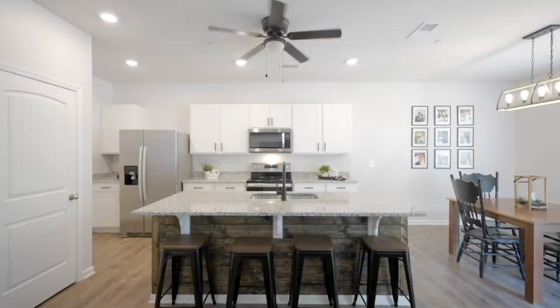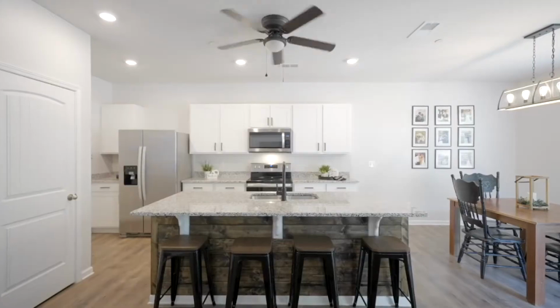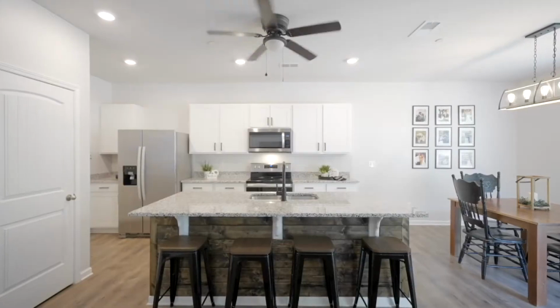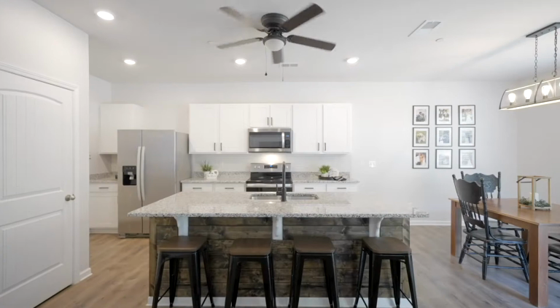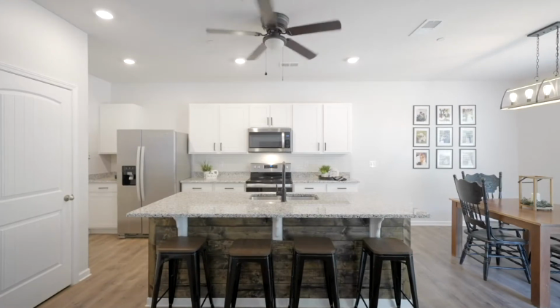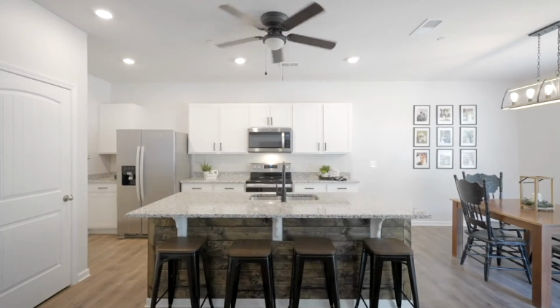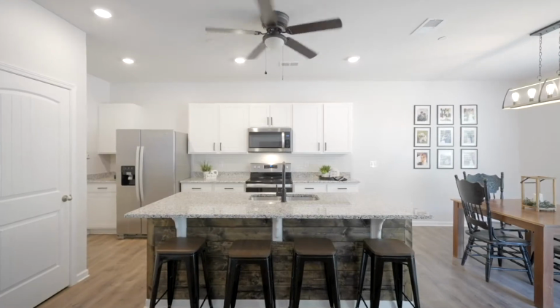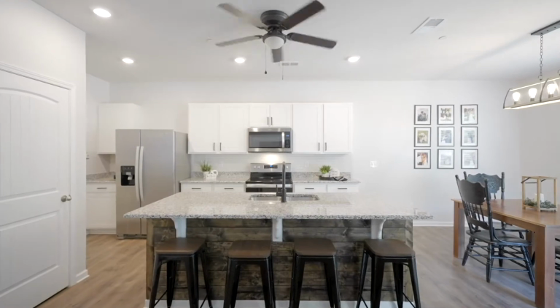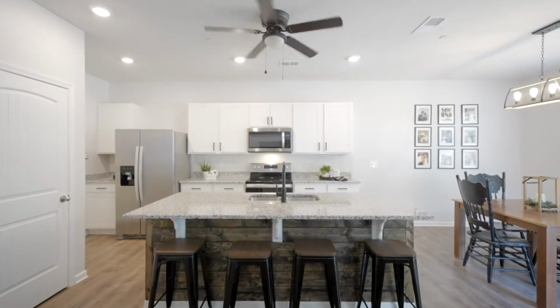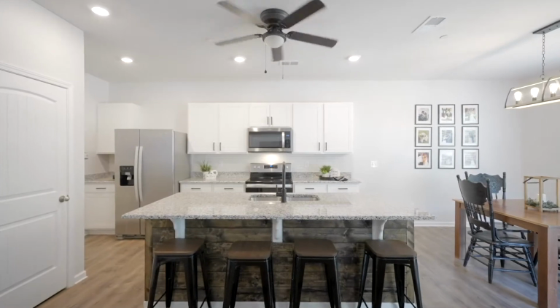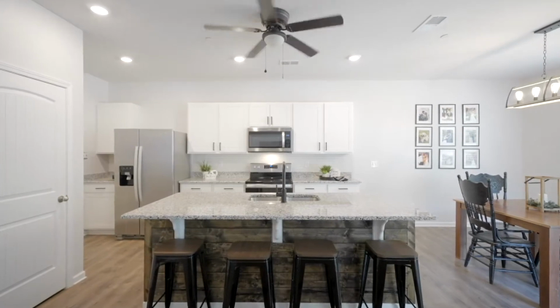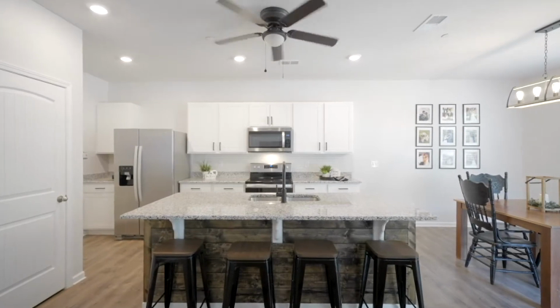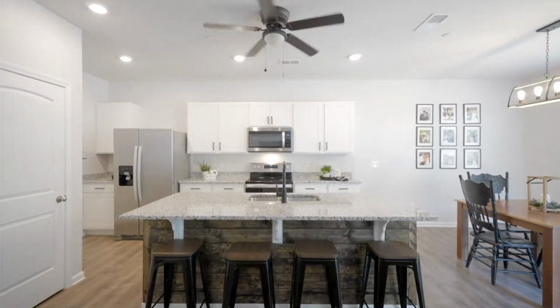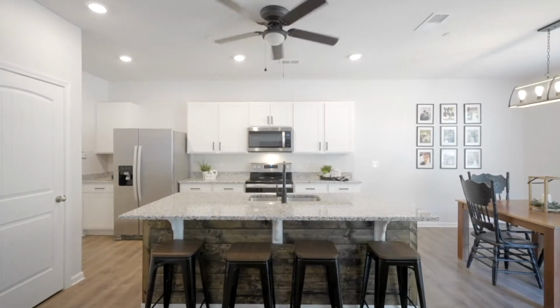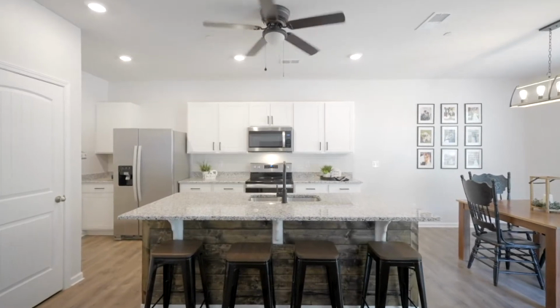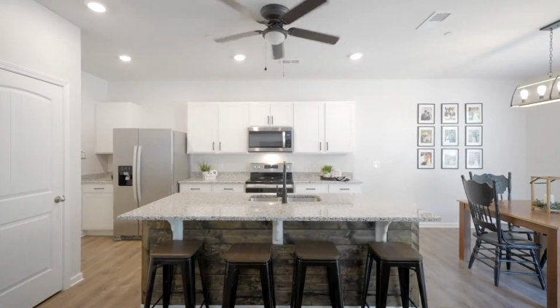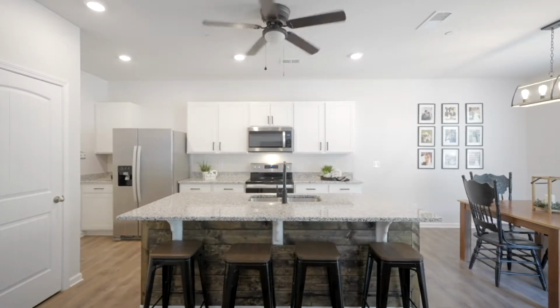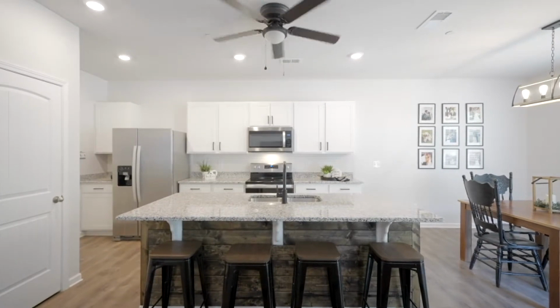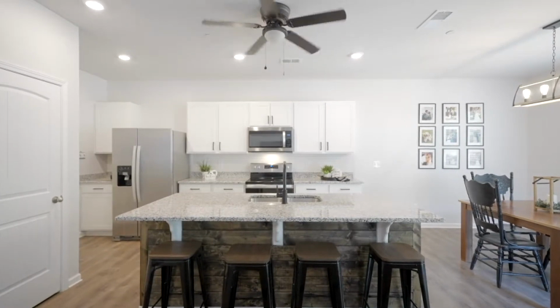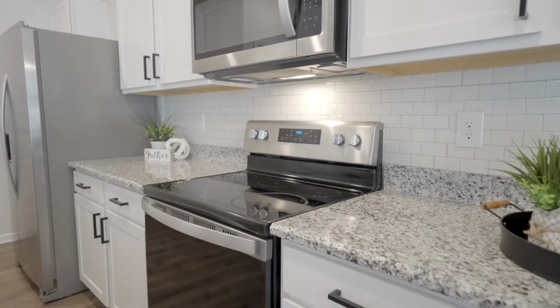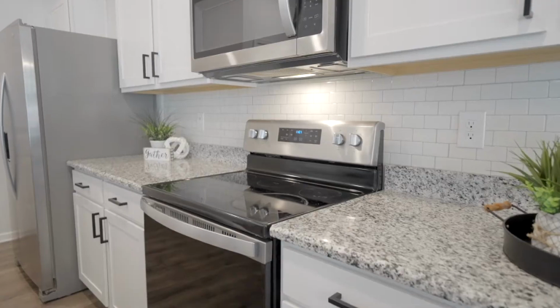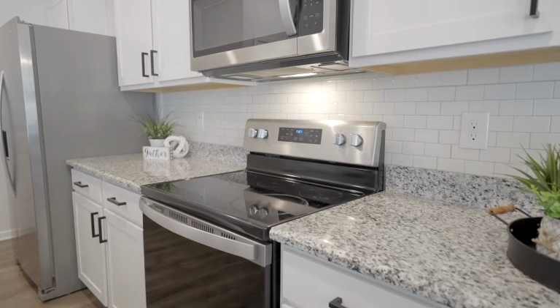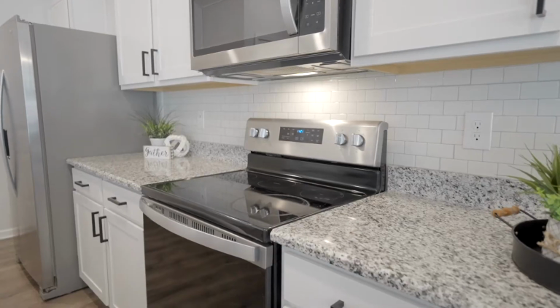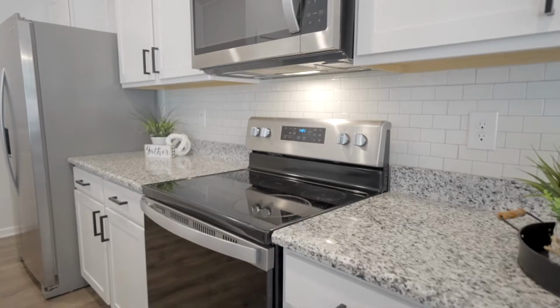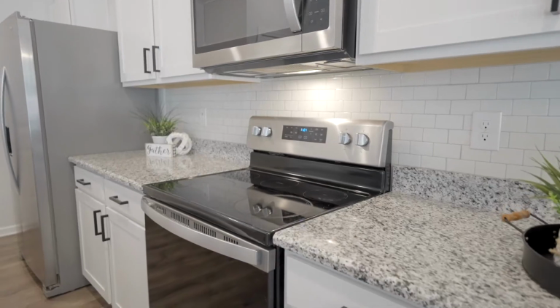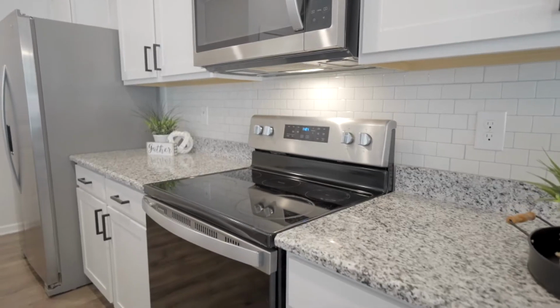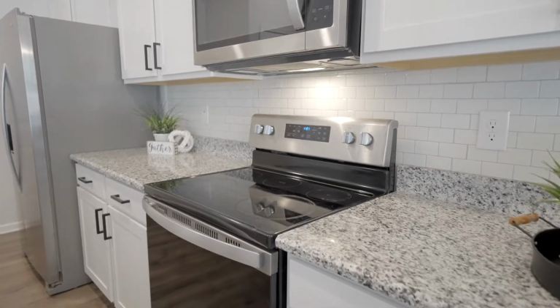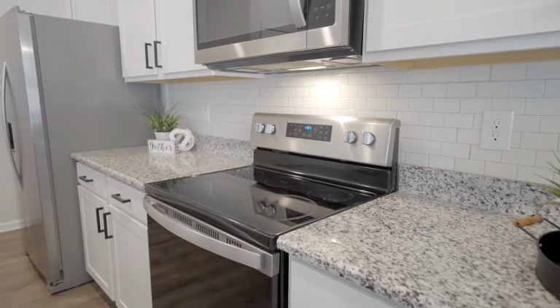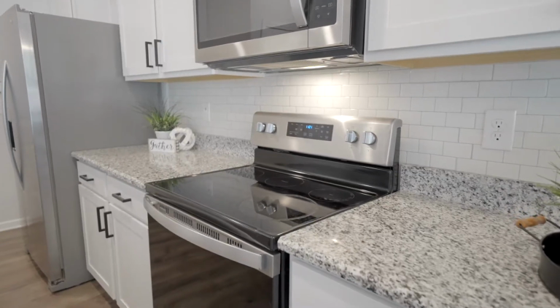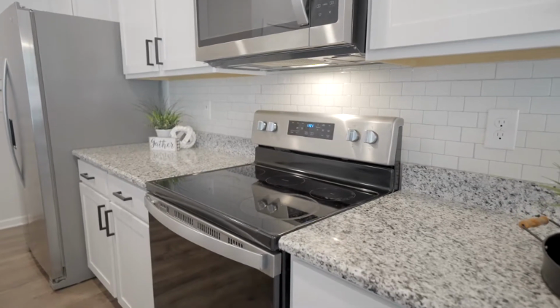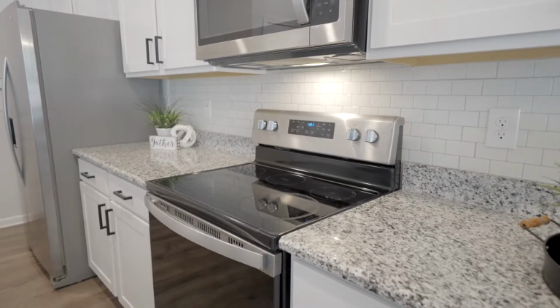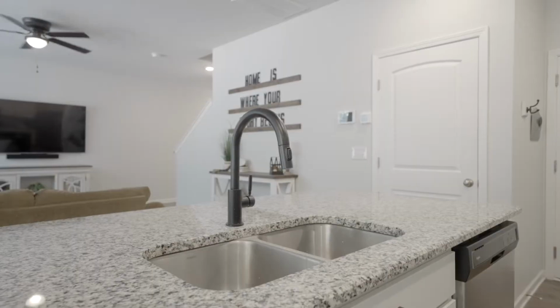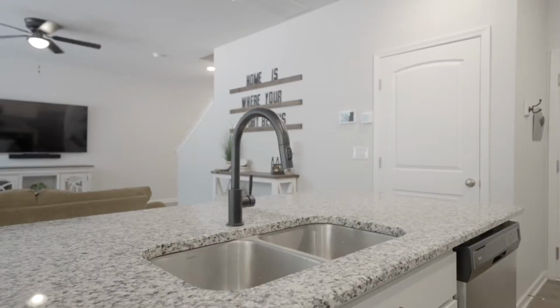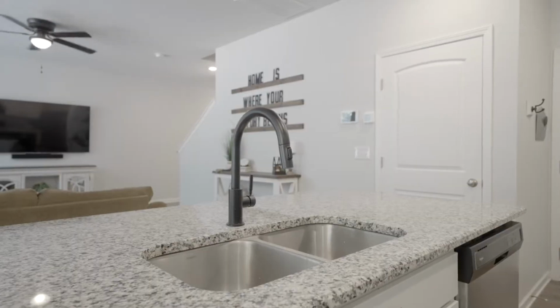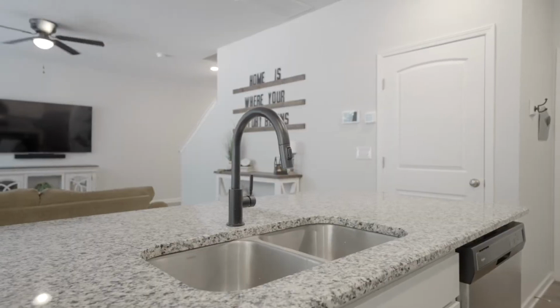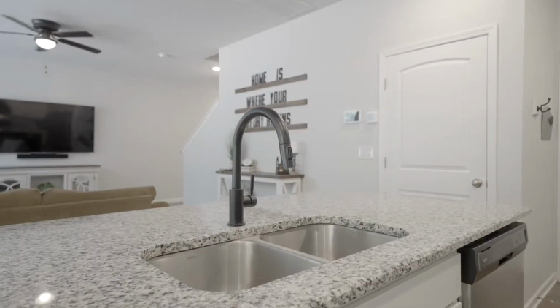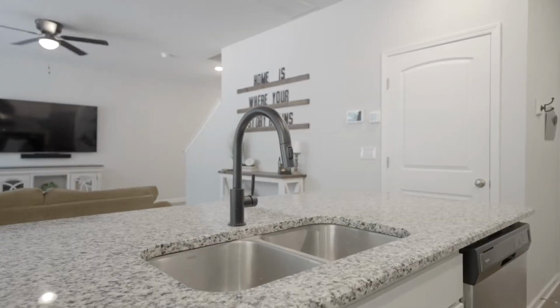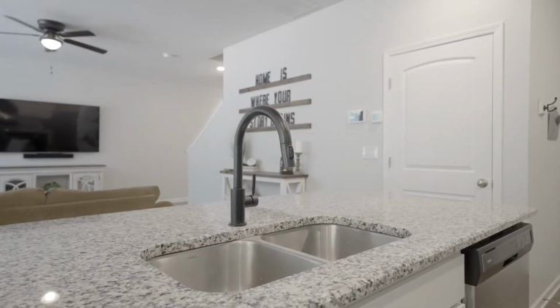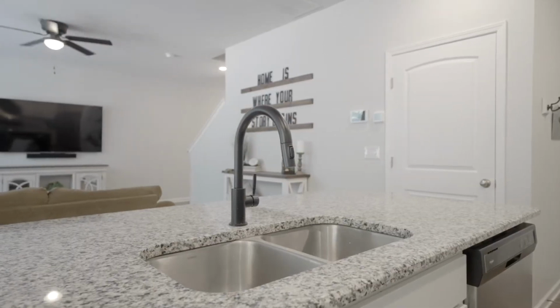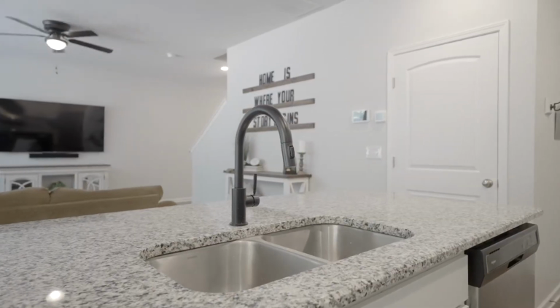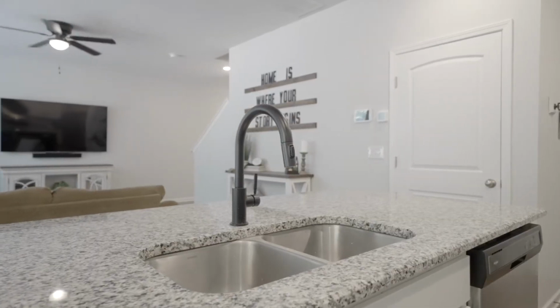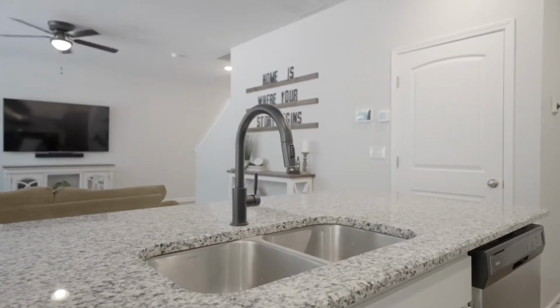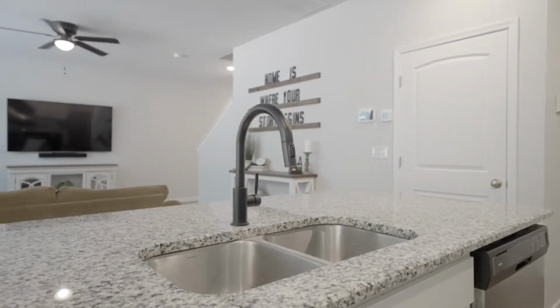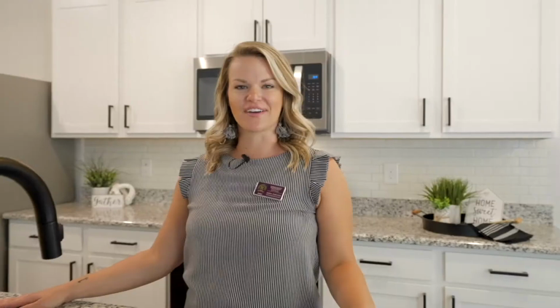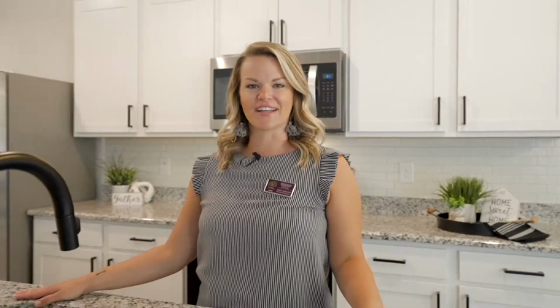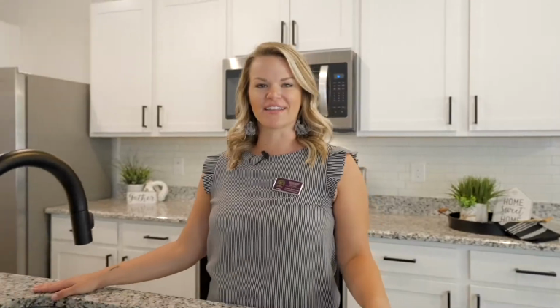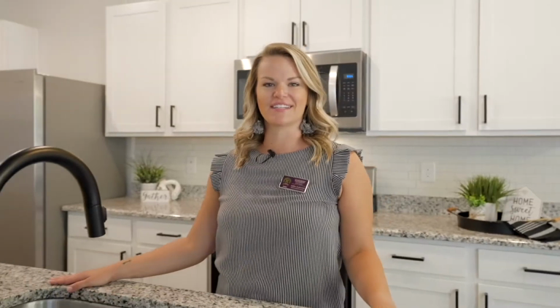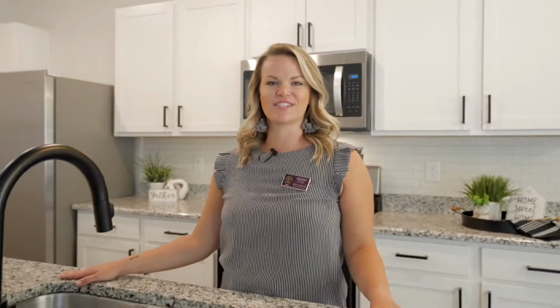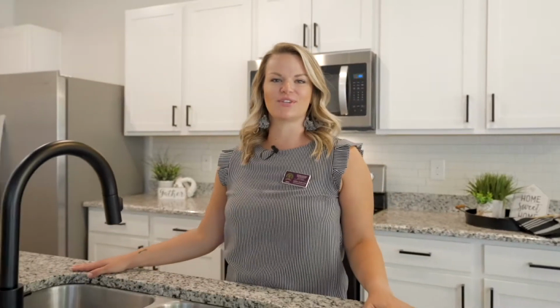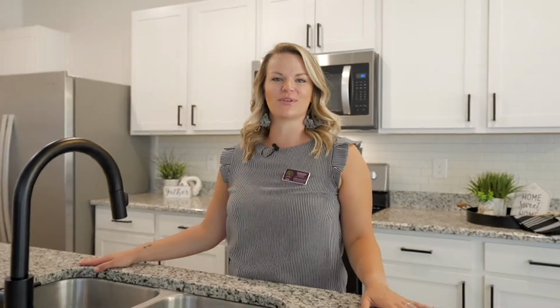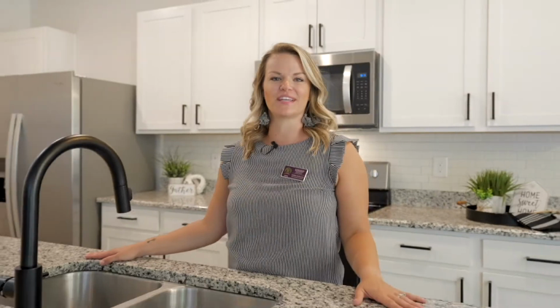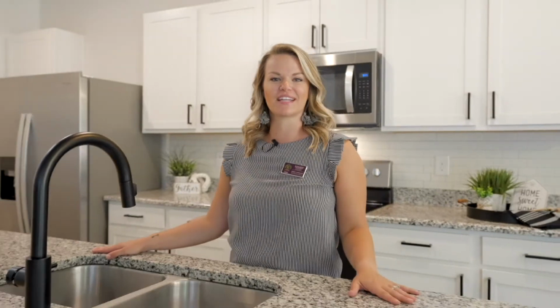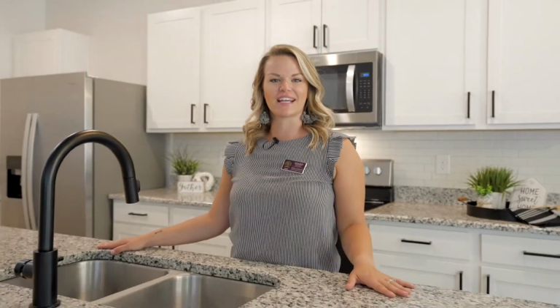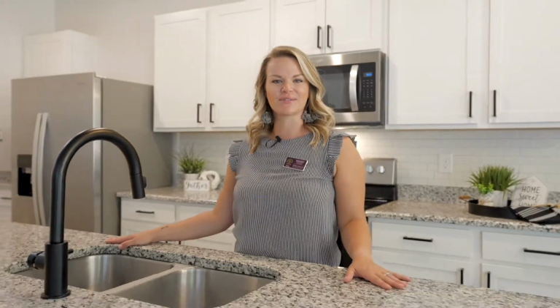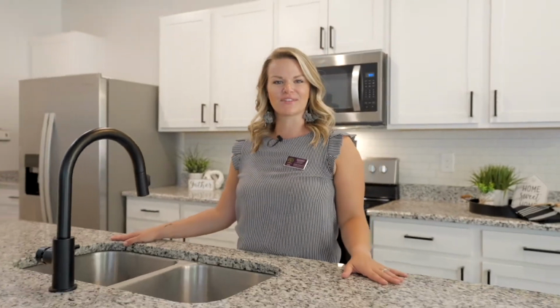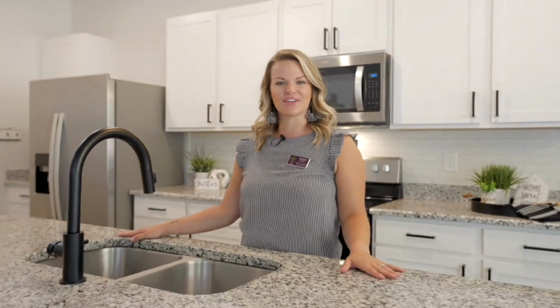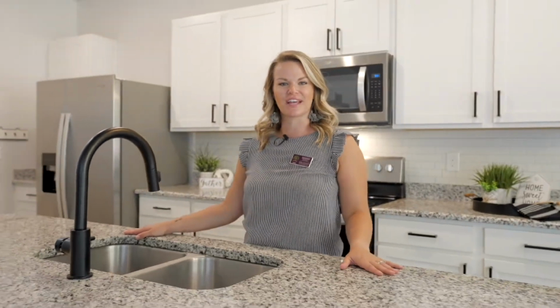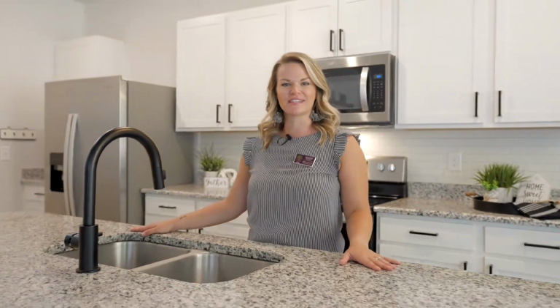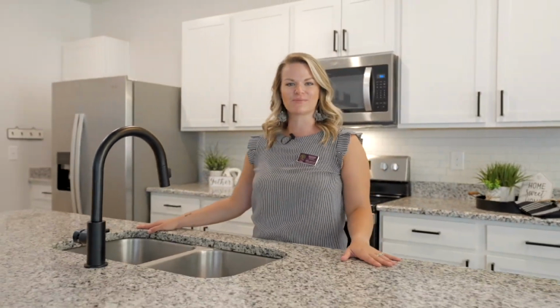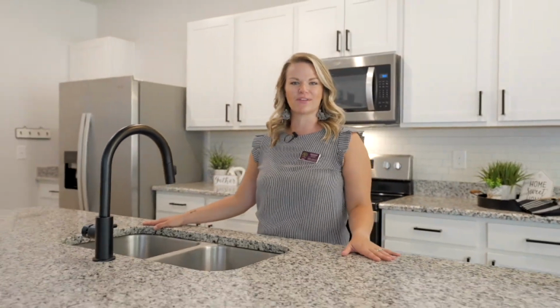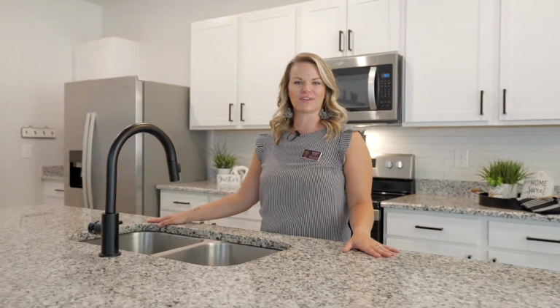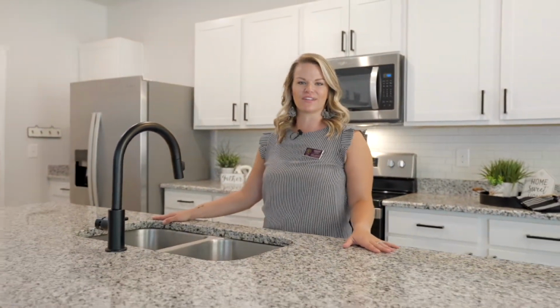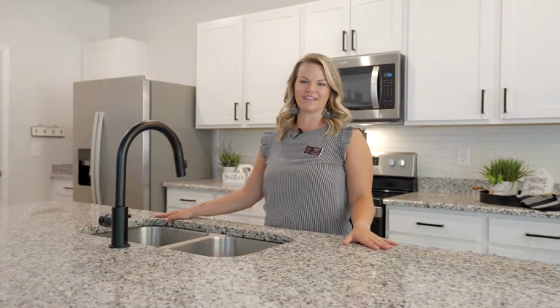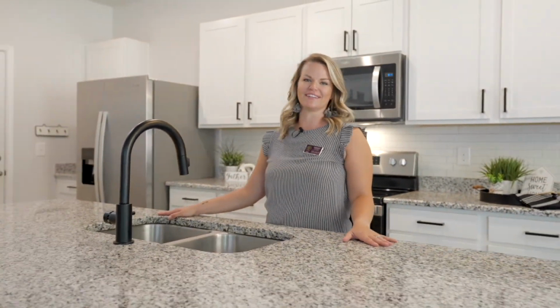The kitchen features granite countertops, stainless steel appliances, and a sink on this massive island so you can connect with your guests while they're here.